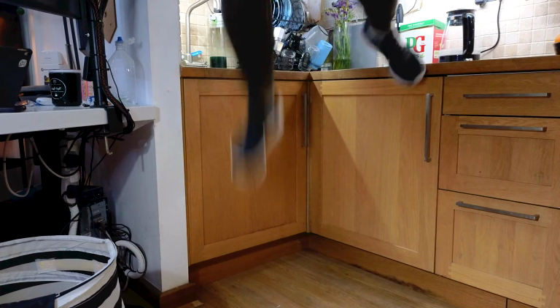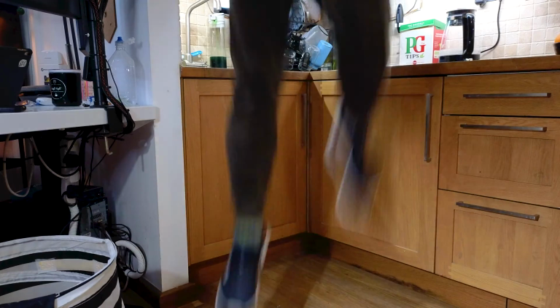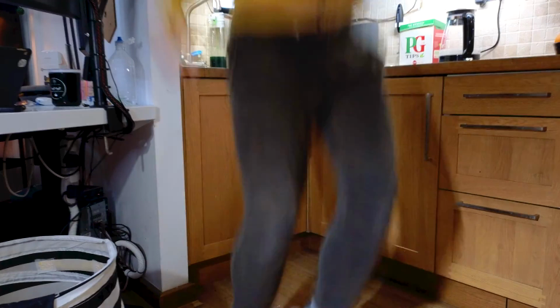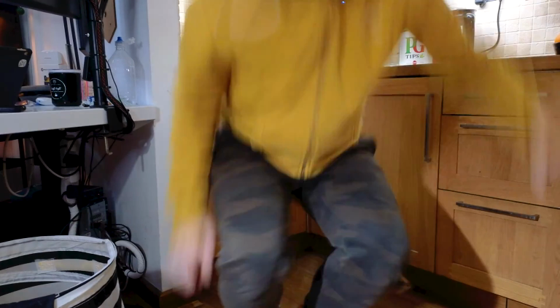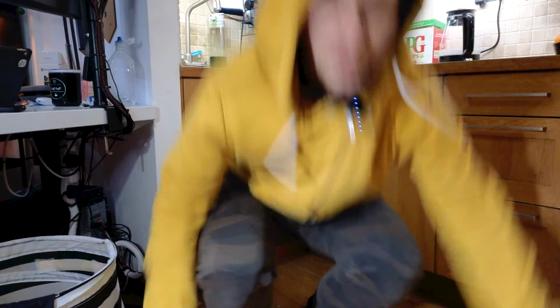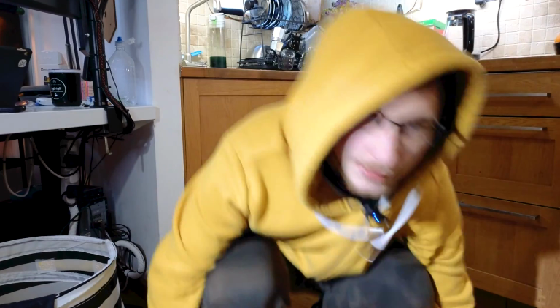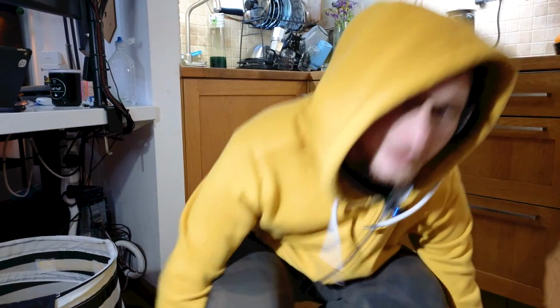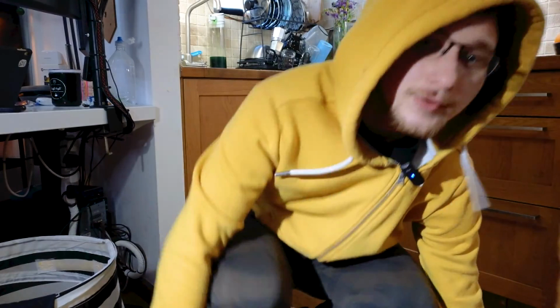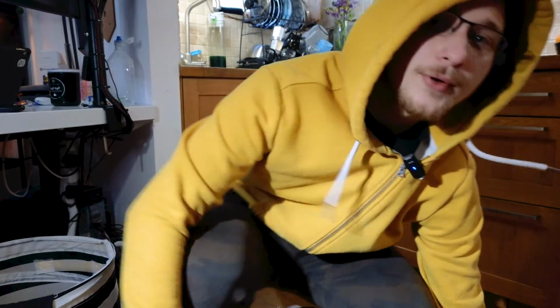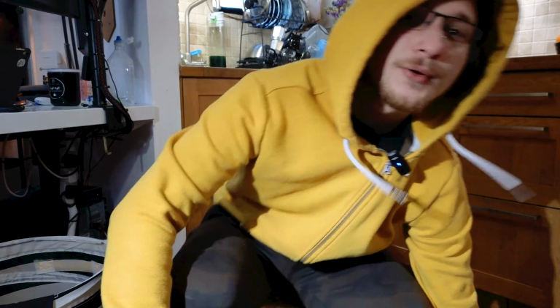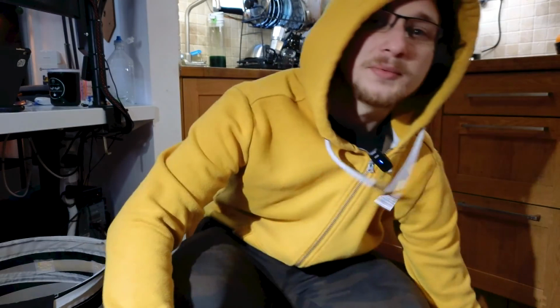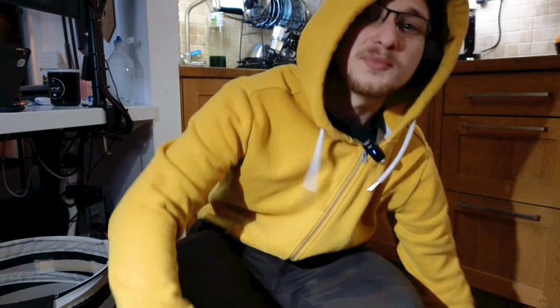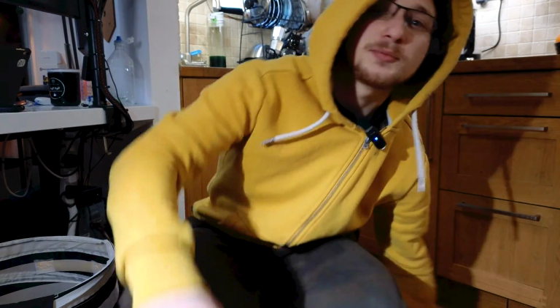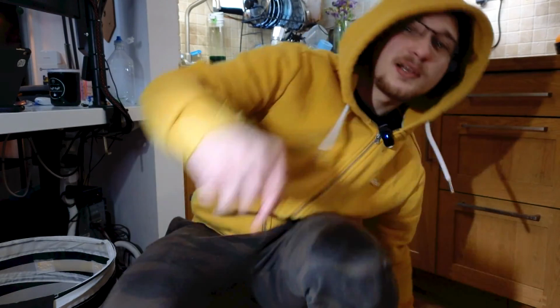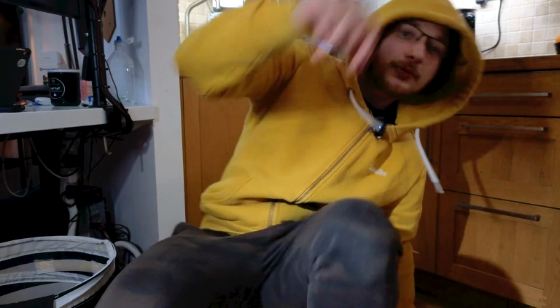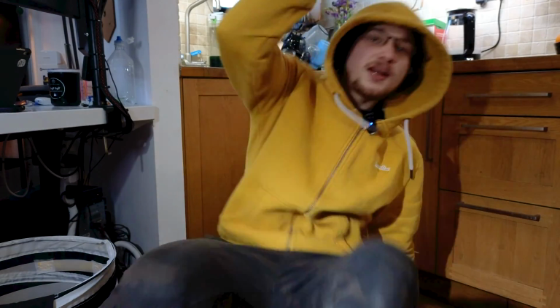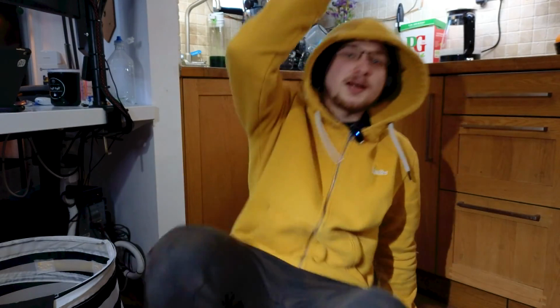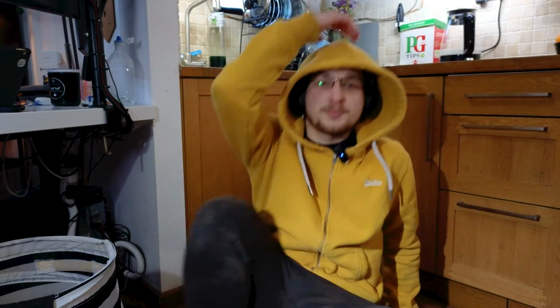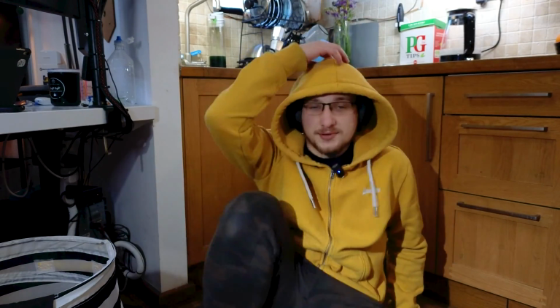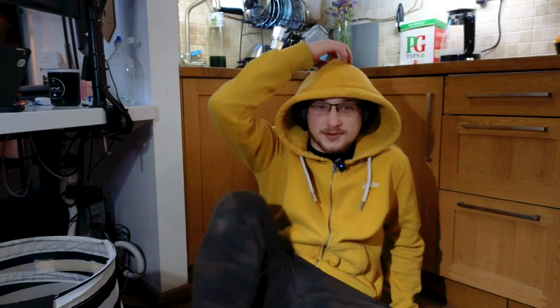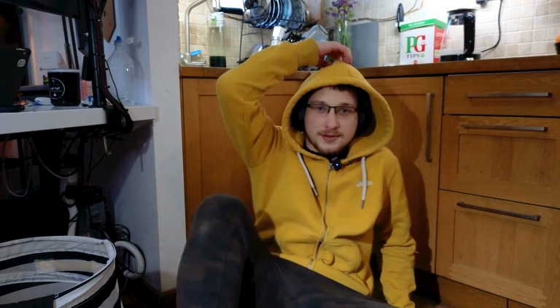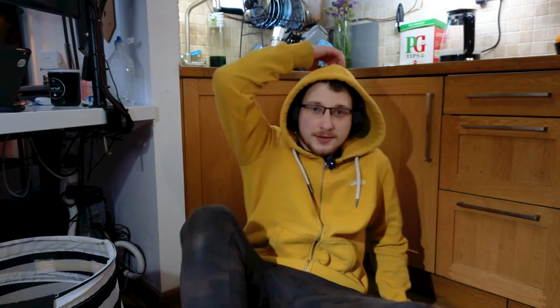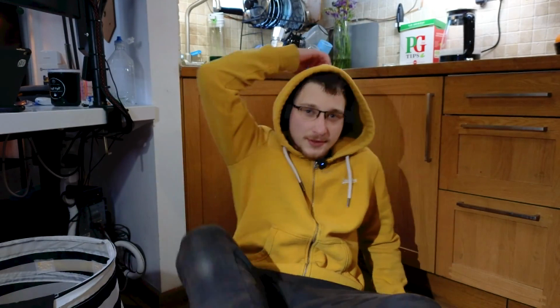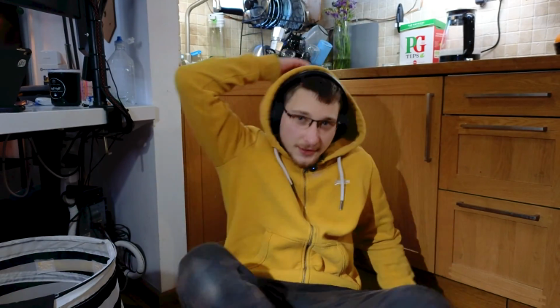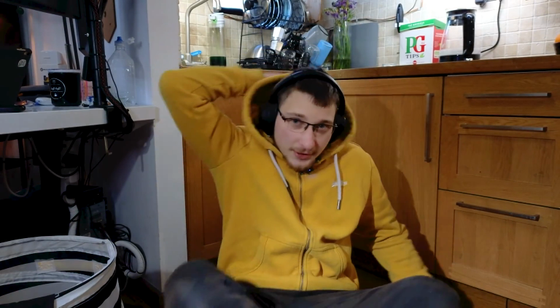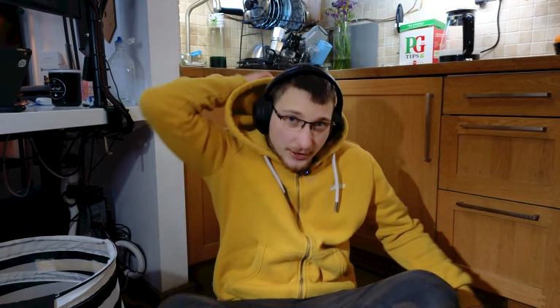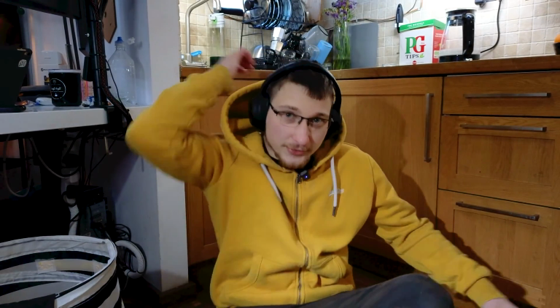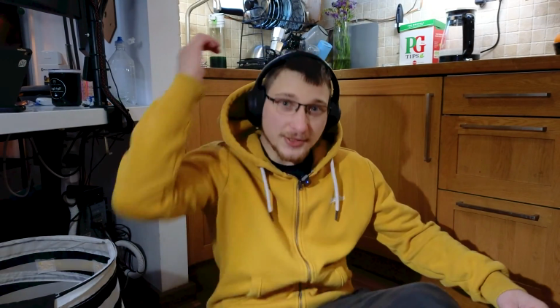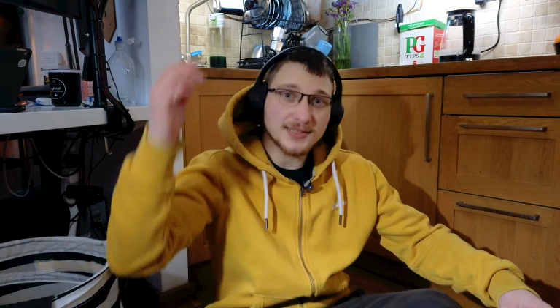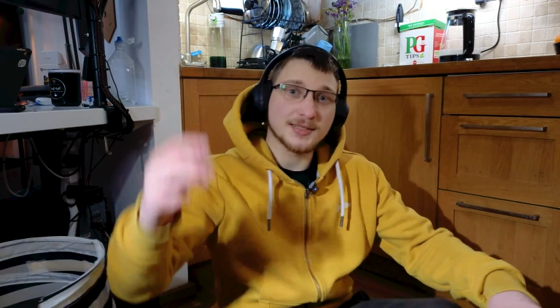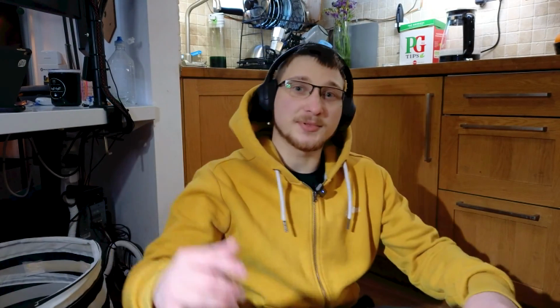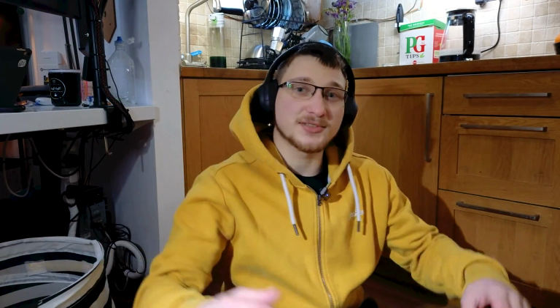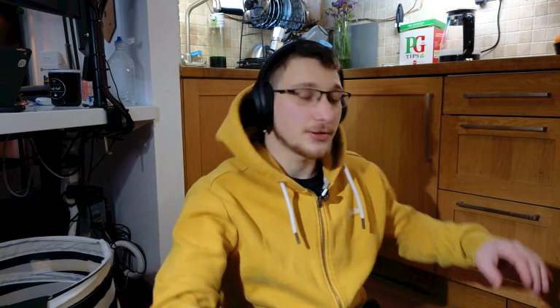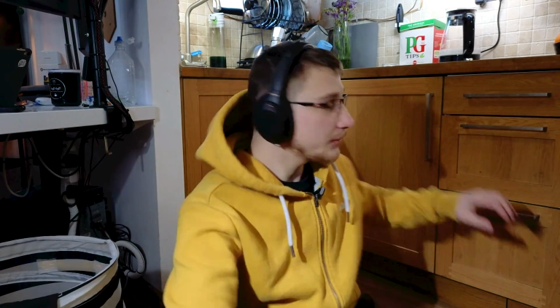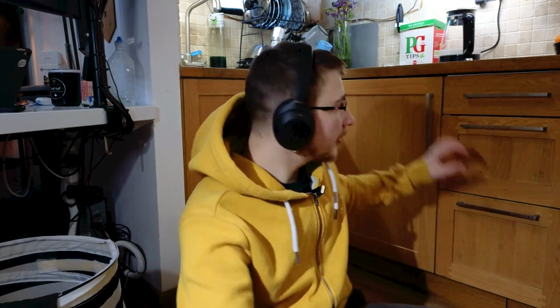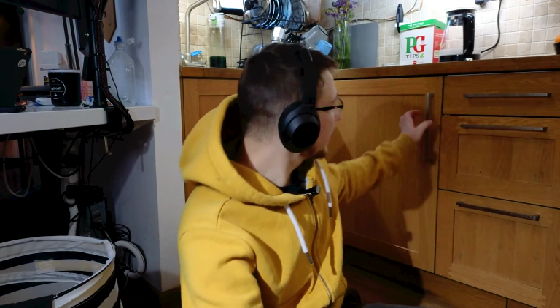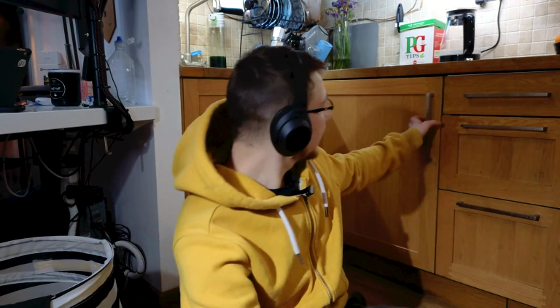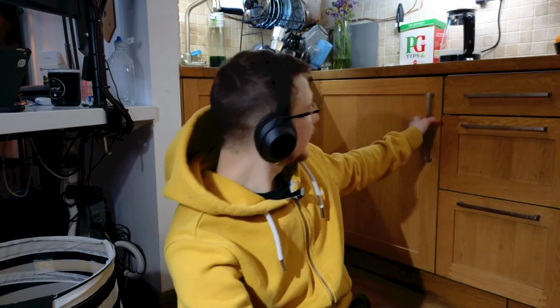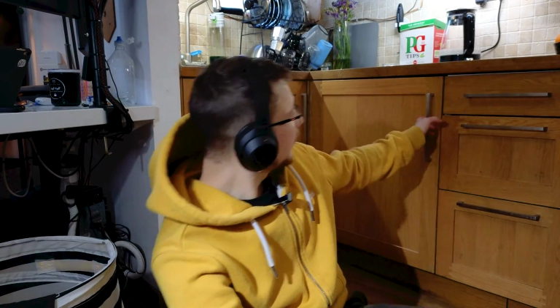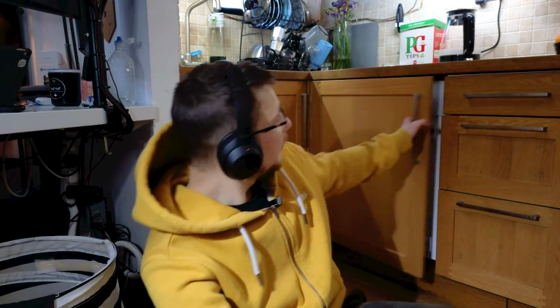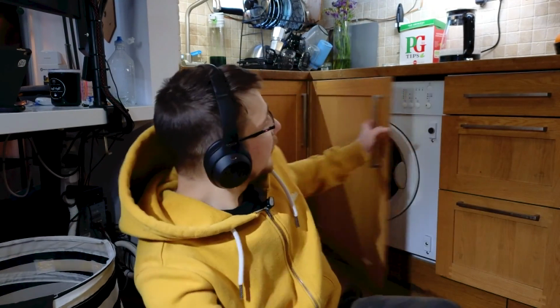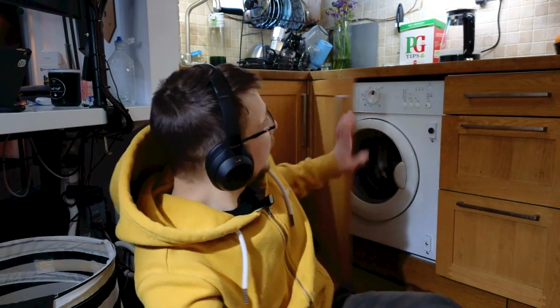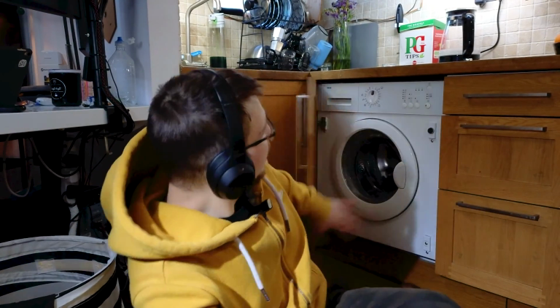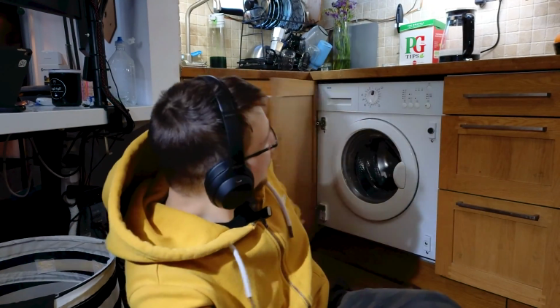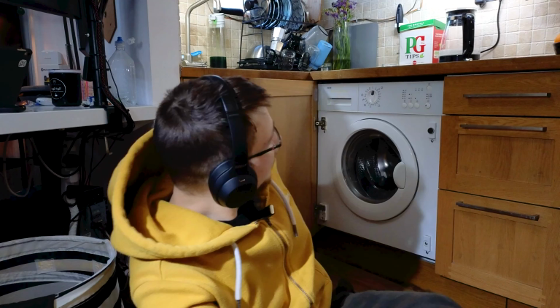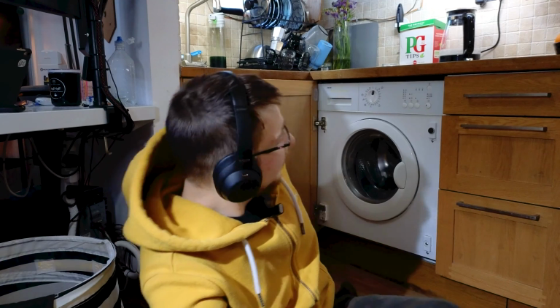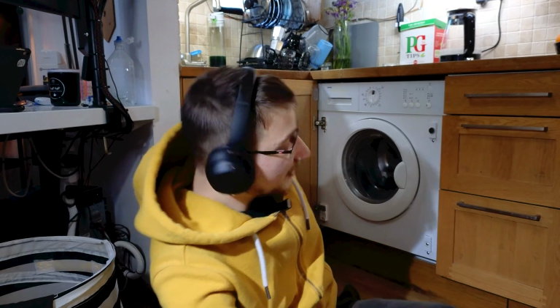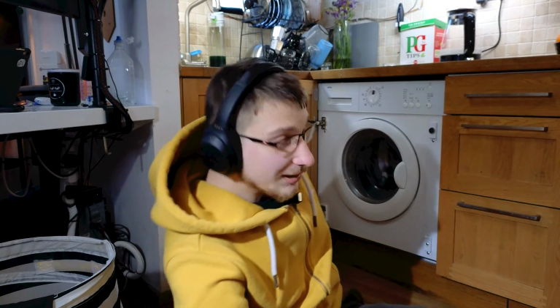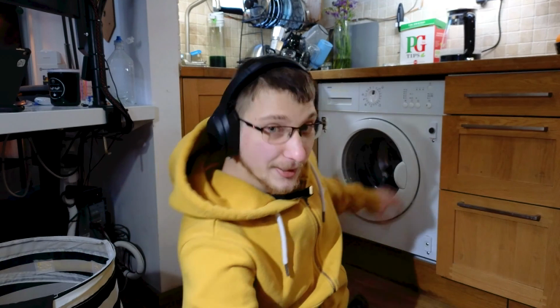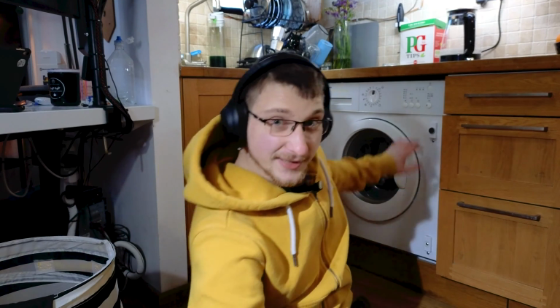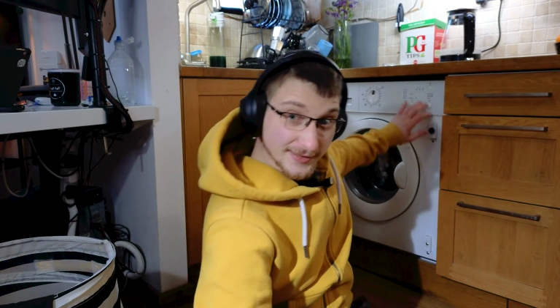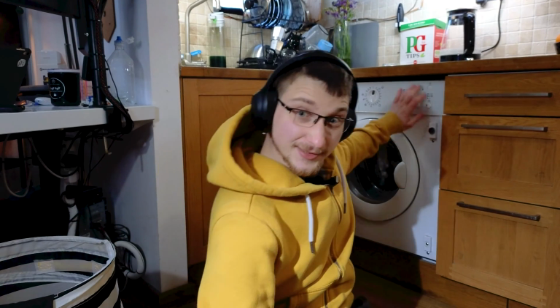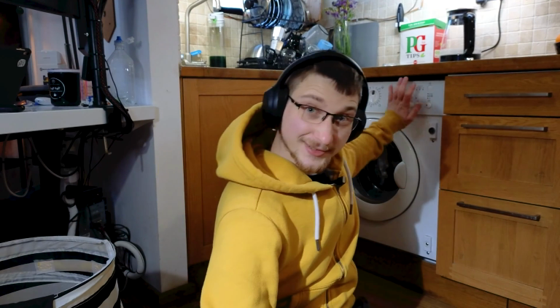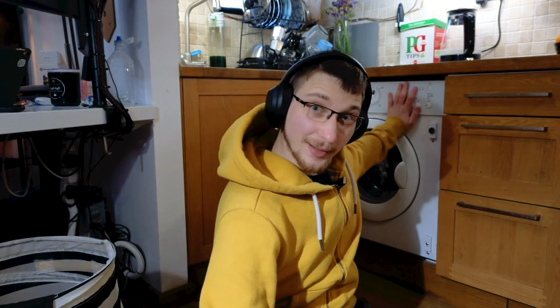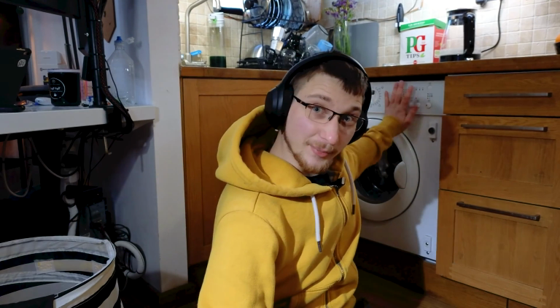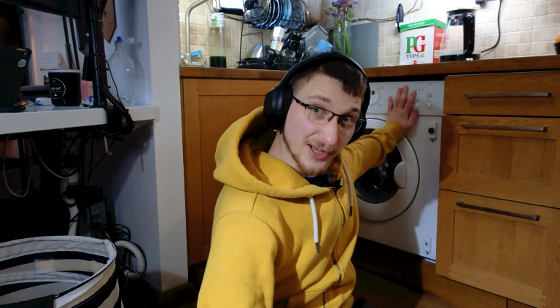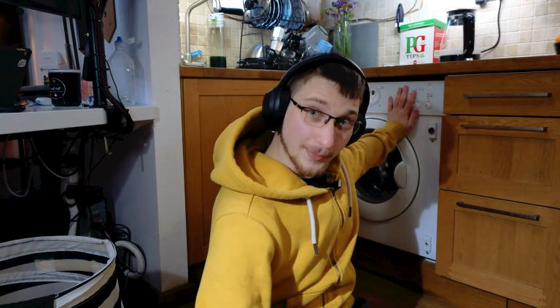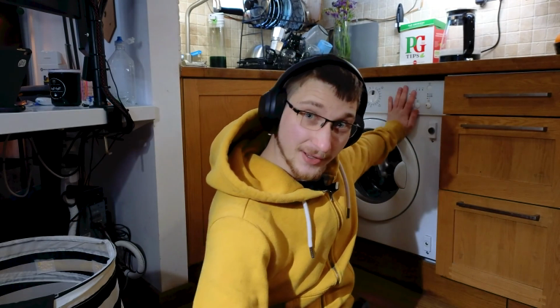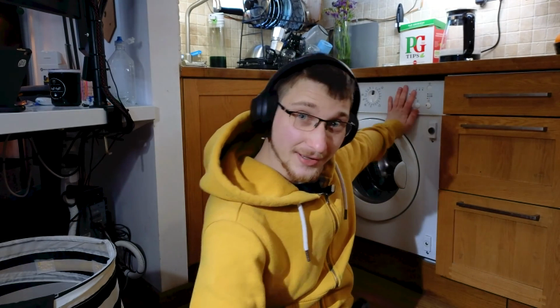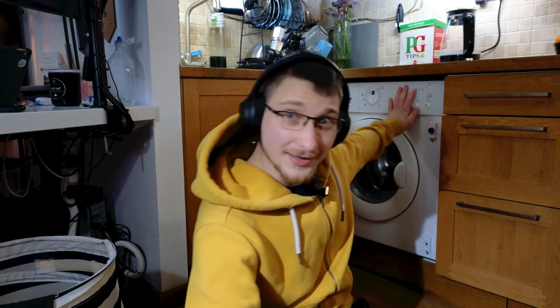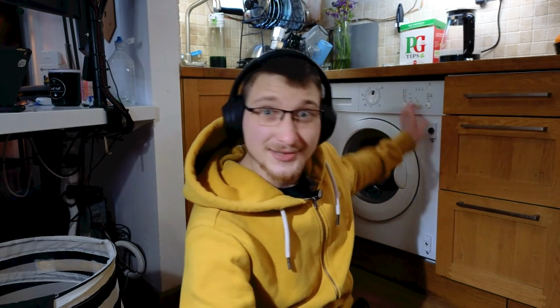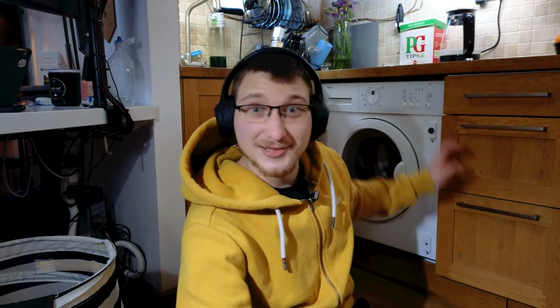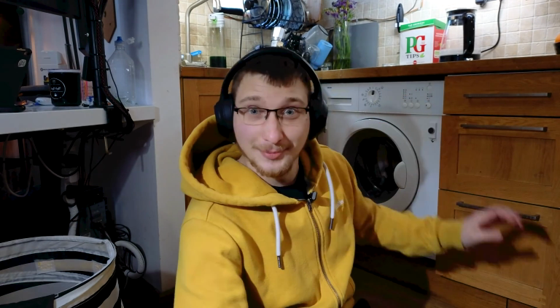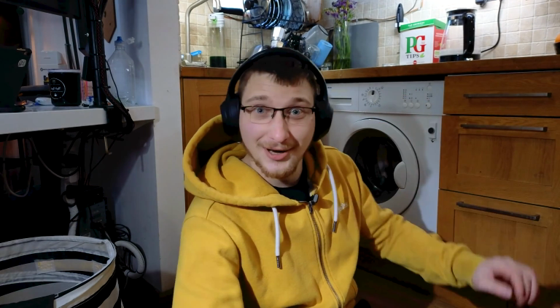Hello and welcome to Metal Labs. On today's episode, we're going to make this dum-dum smart.